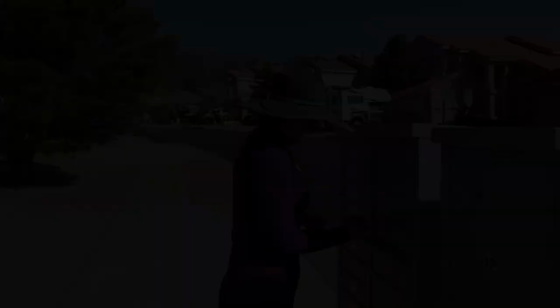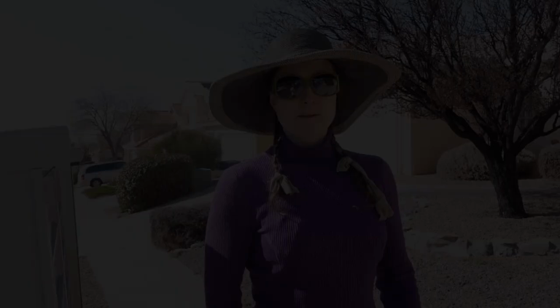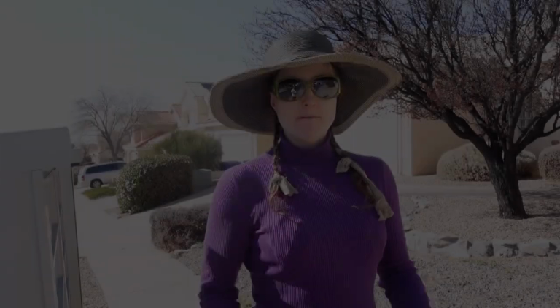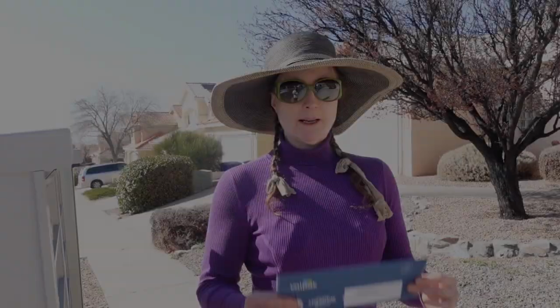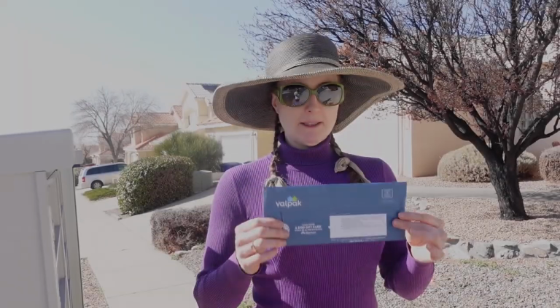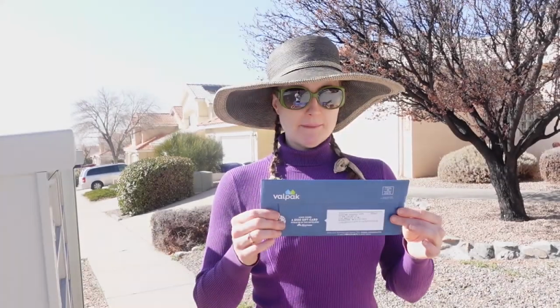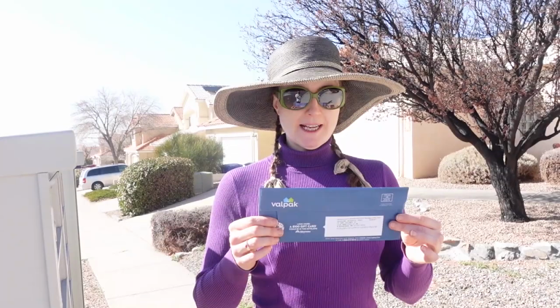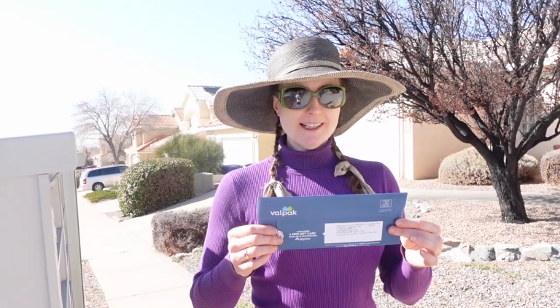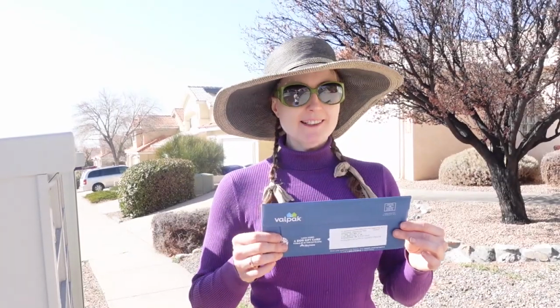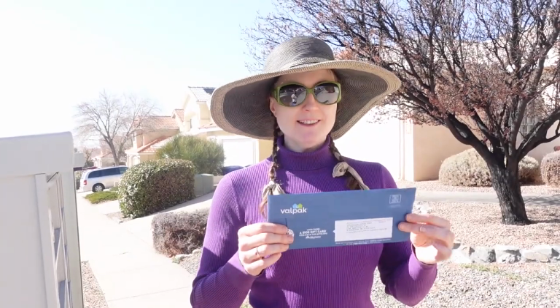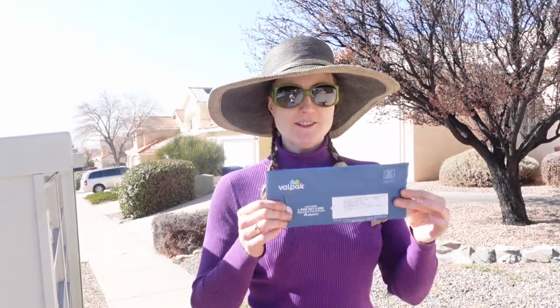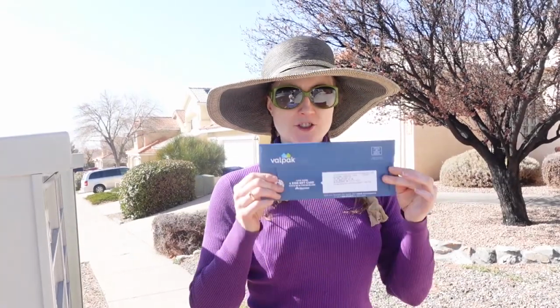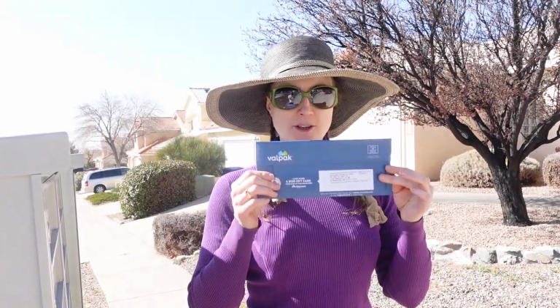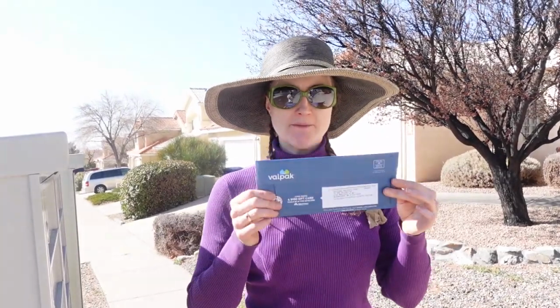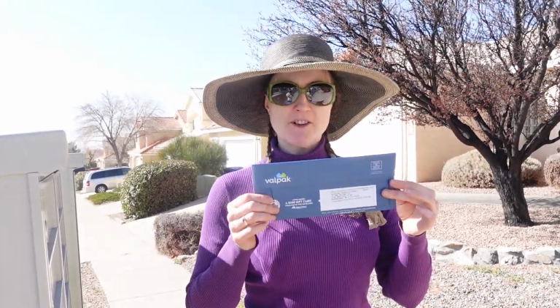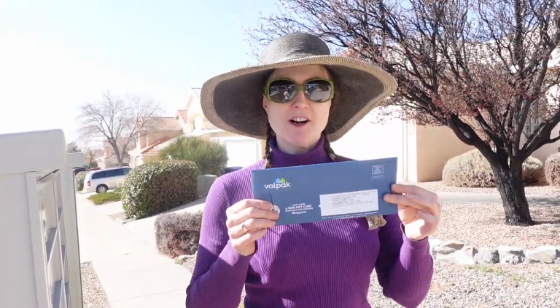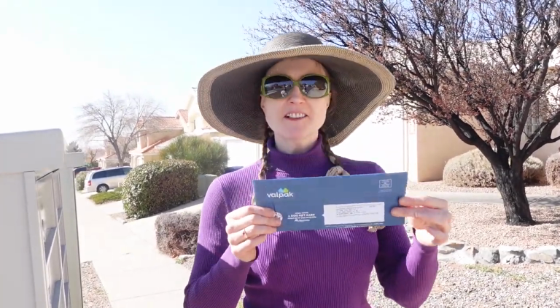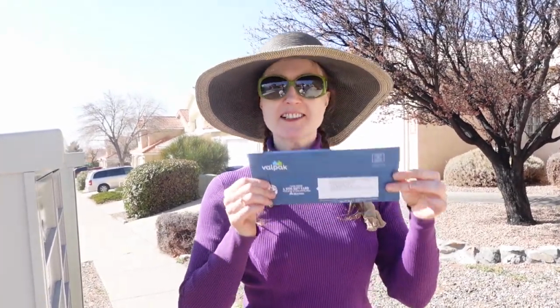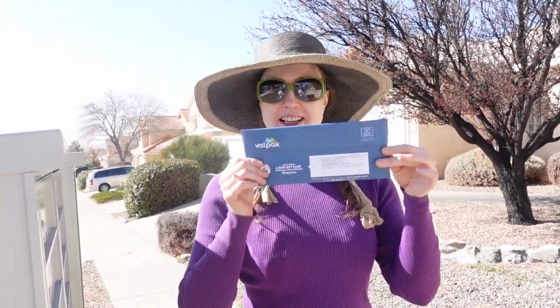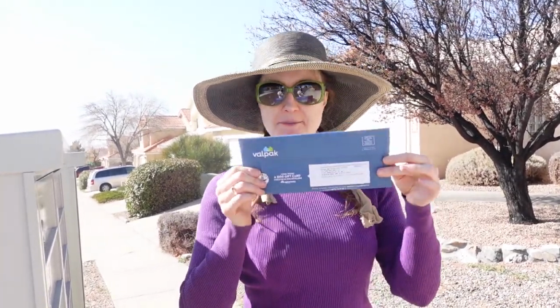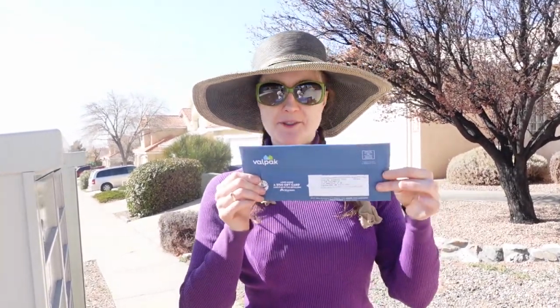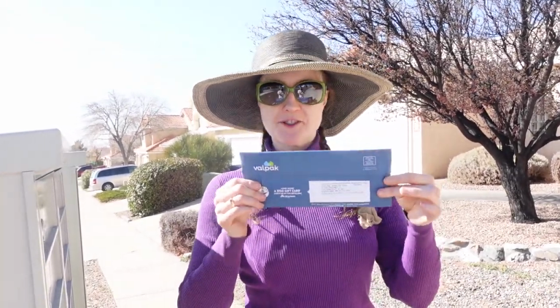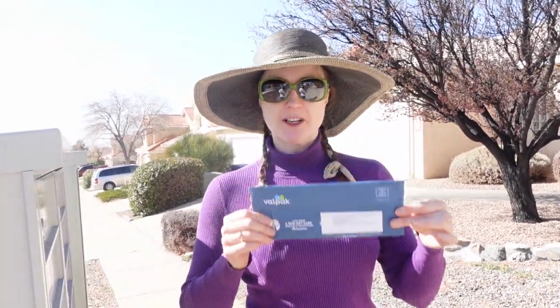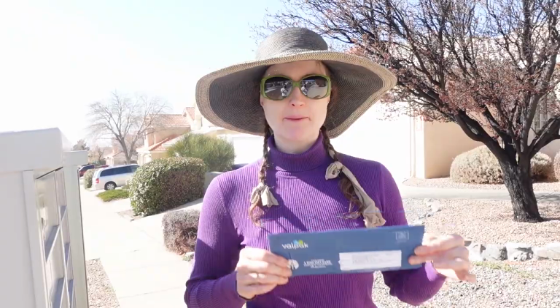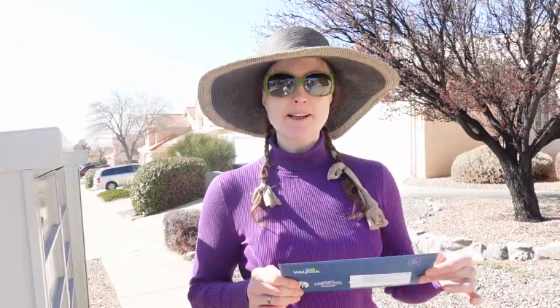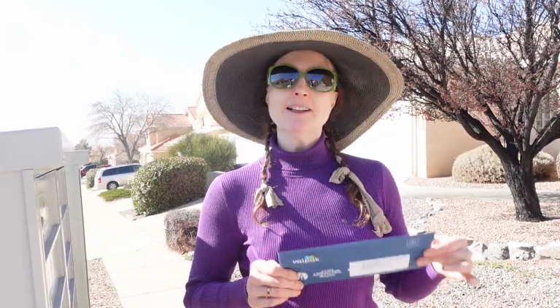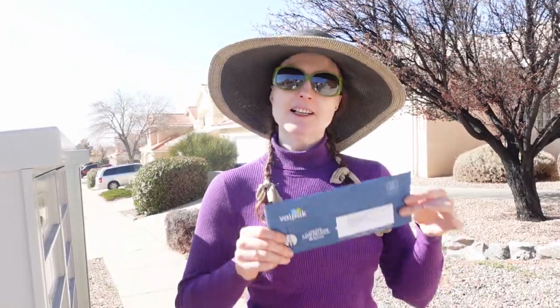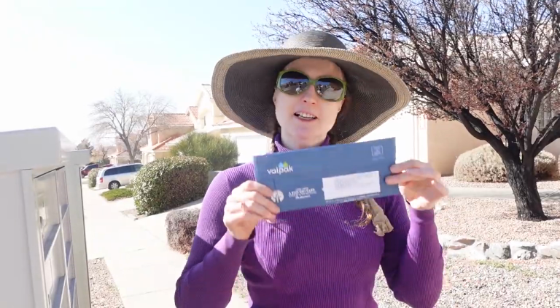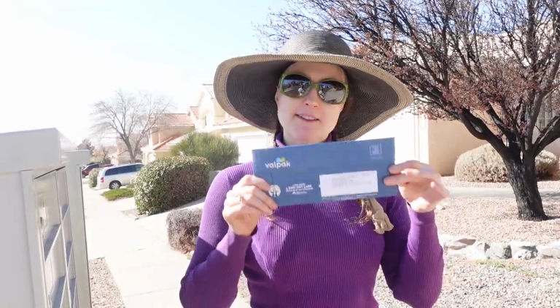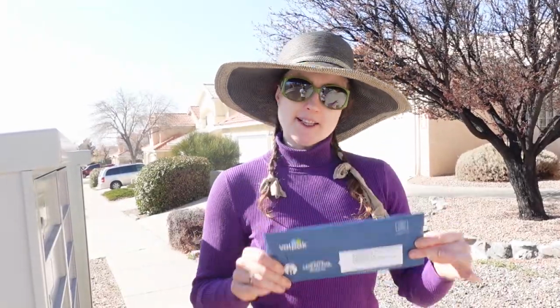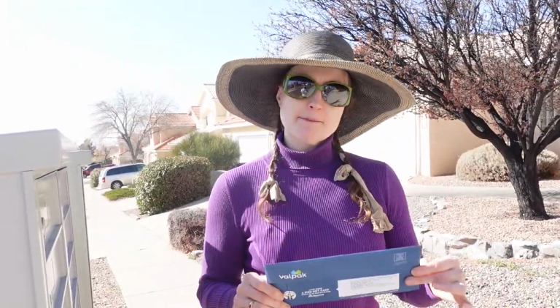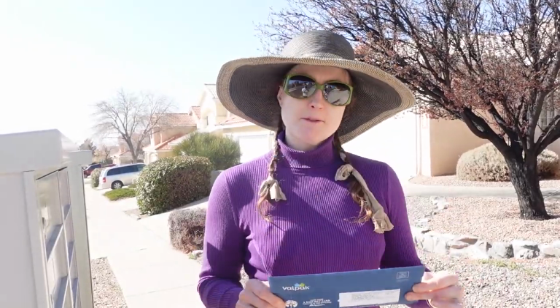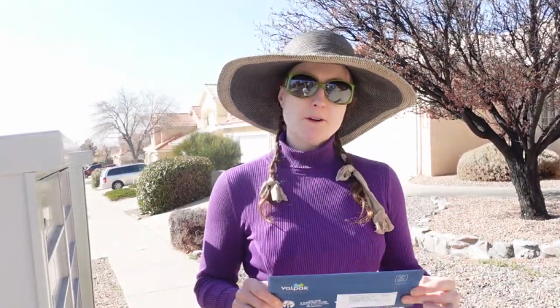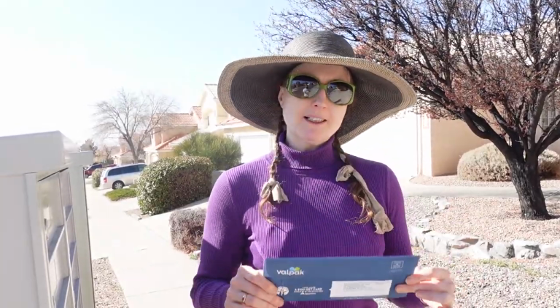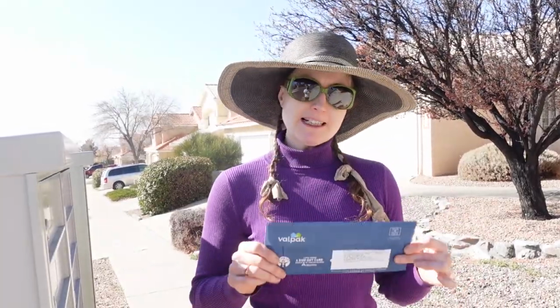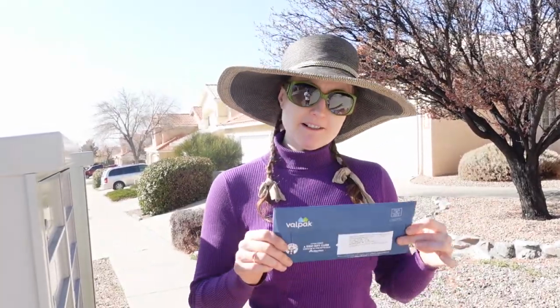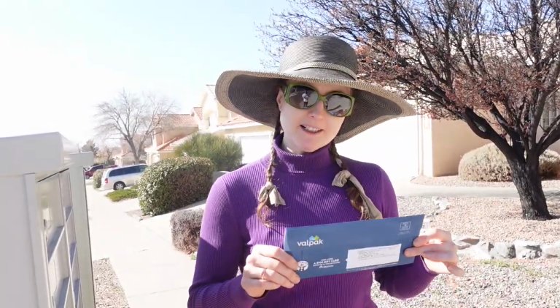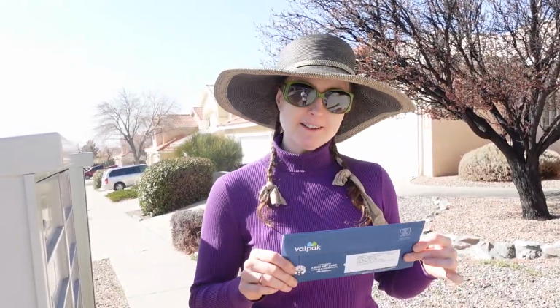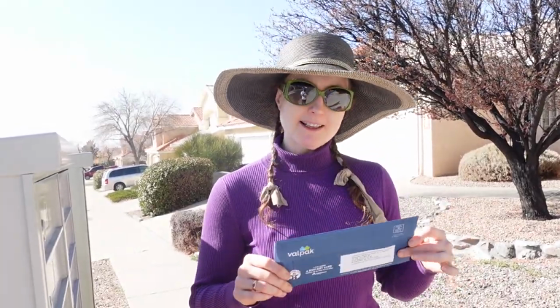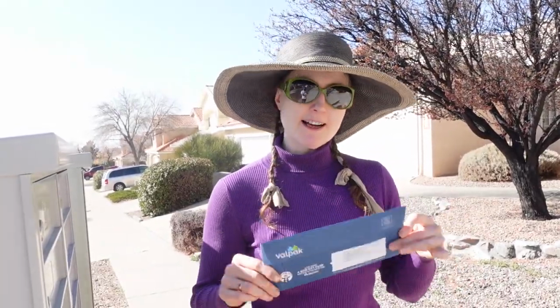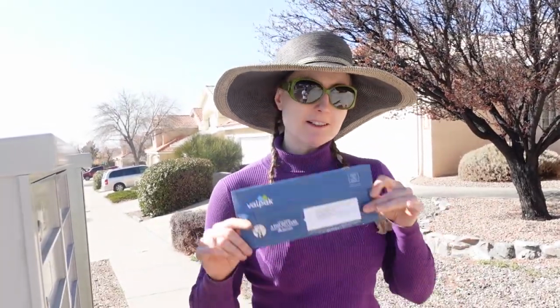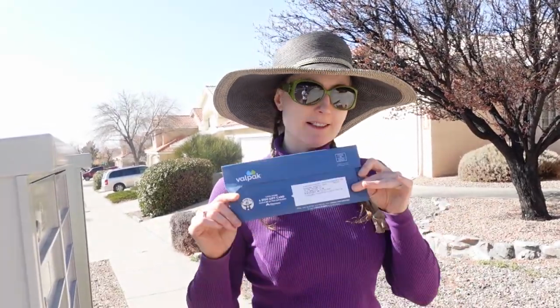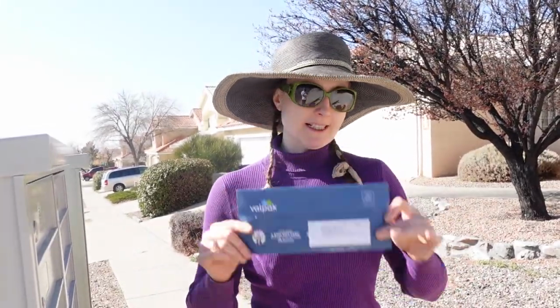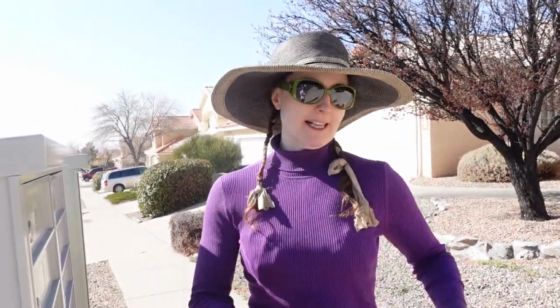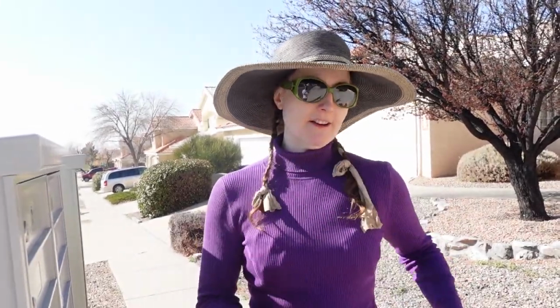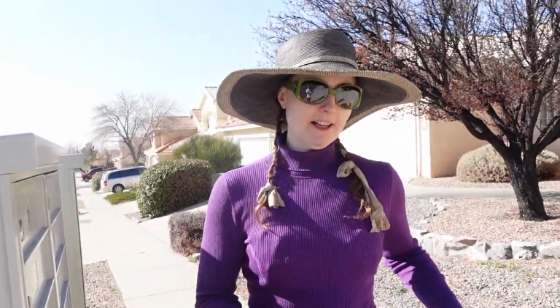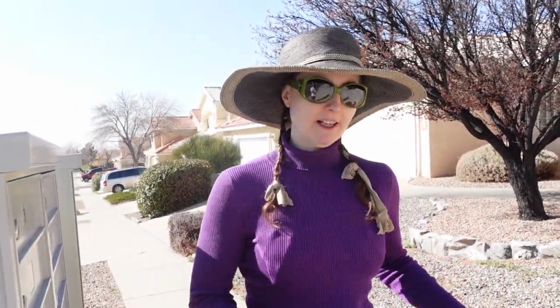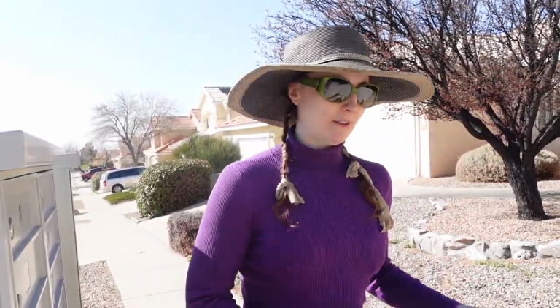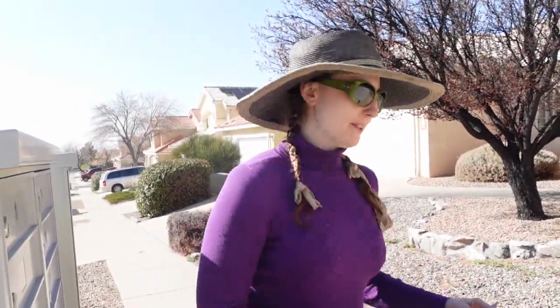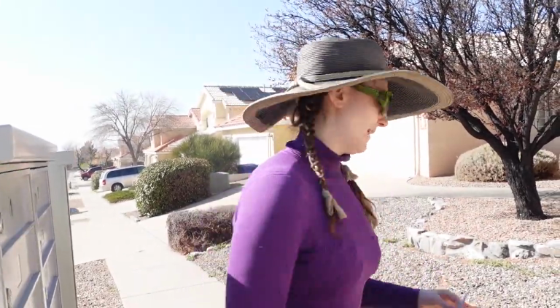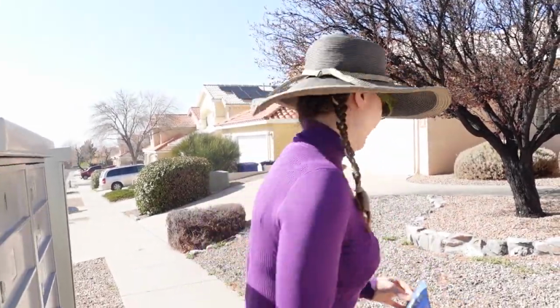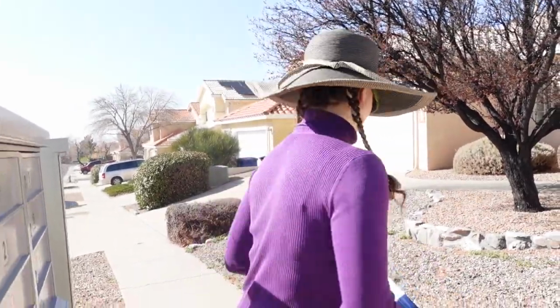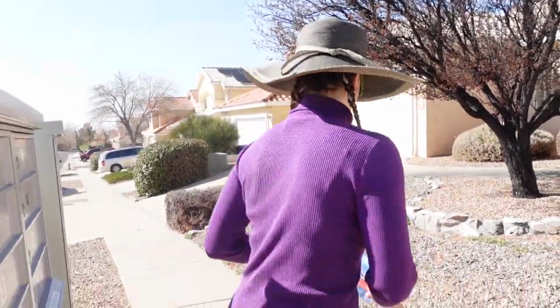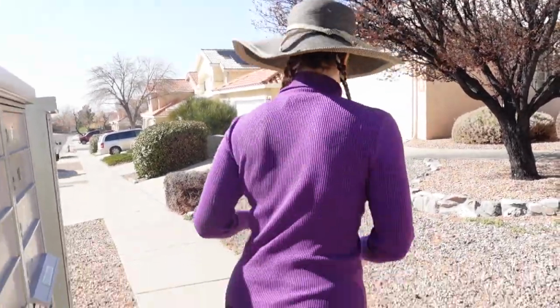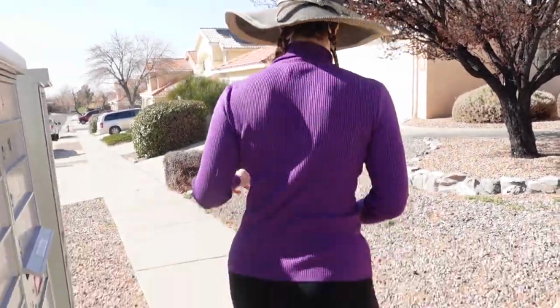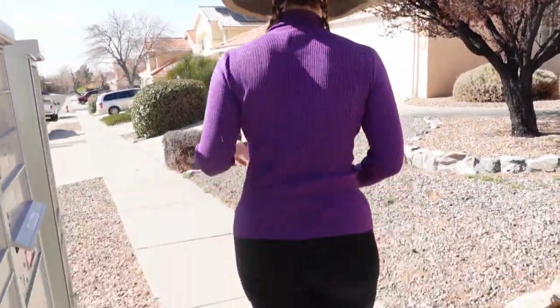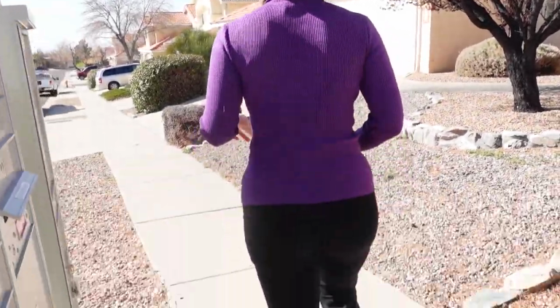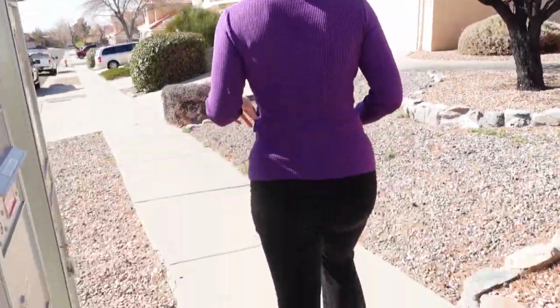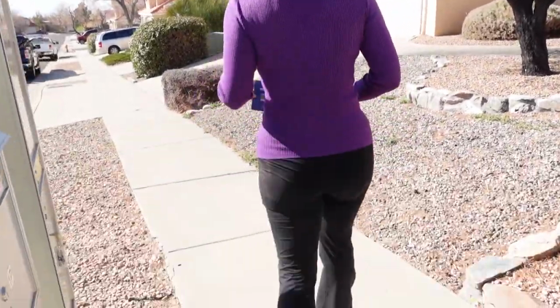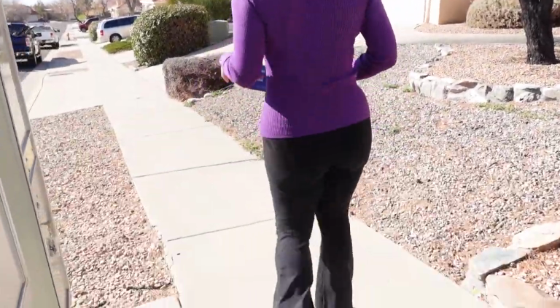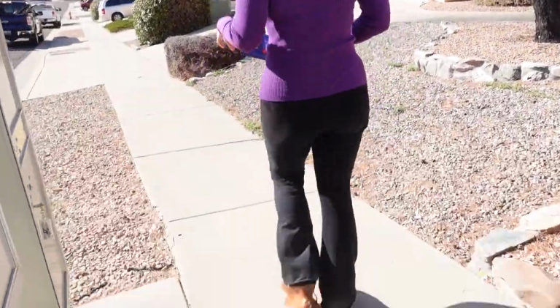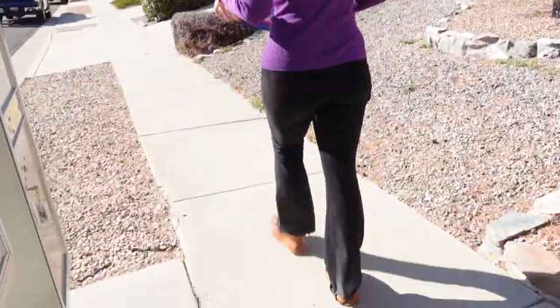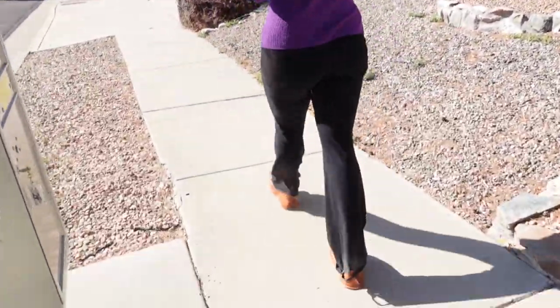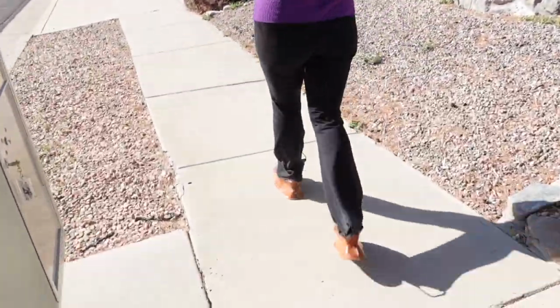Mail obtained. Trip for naught — it was junk mail. Time to walk downhill to the house. Let's see how that goes.